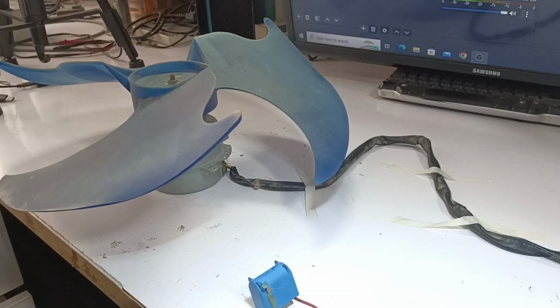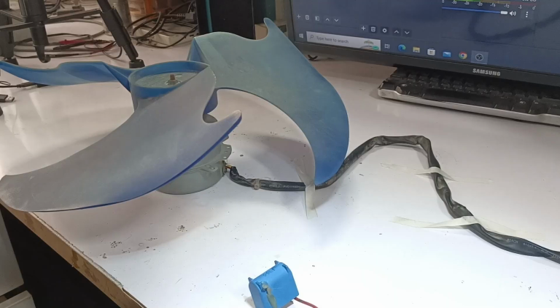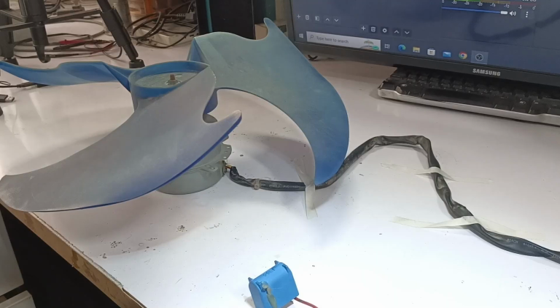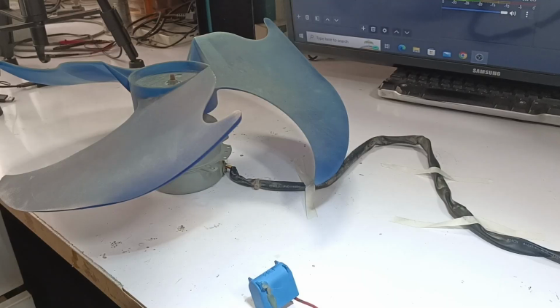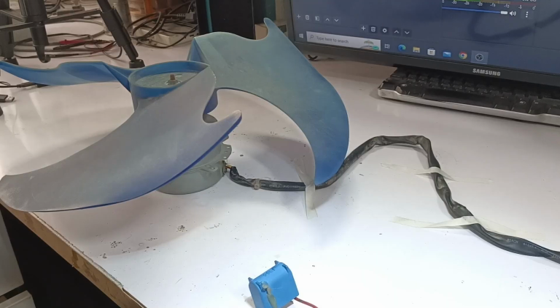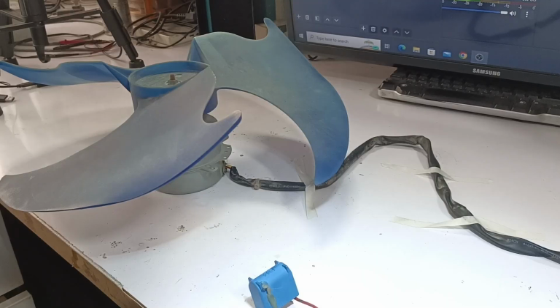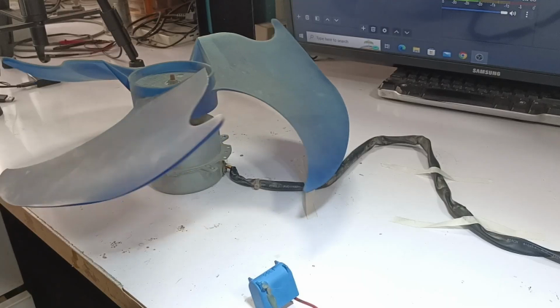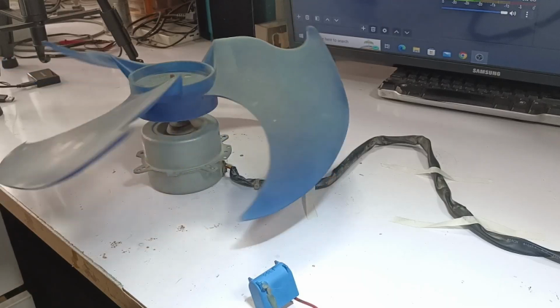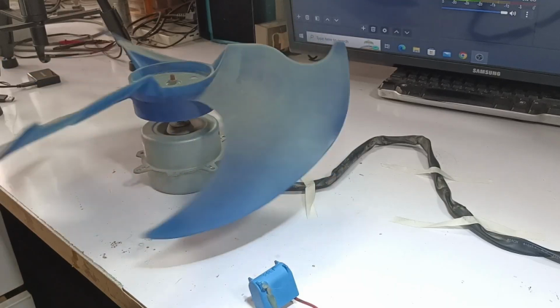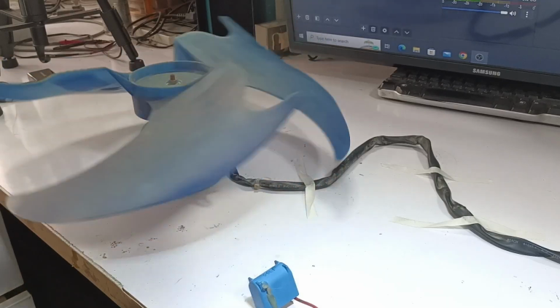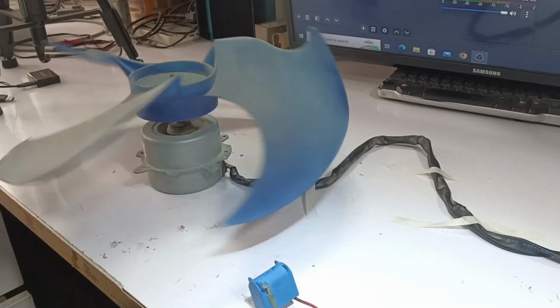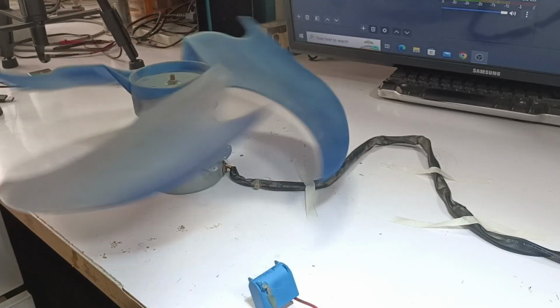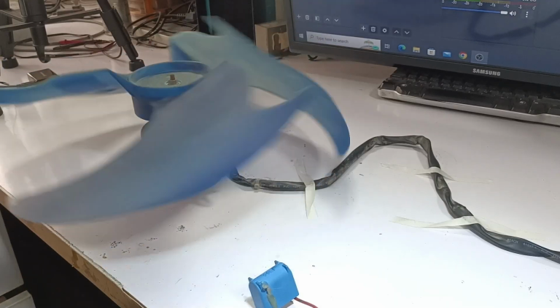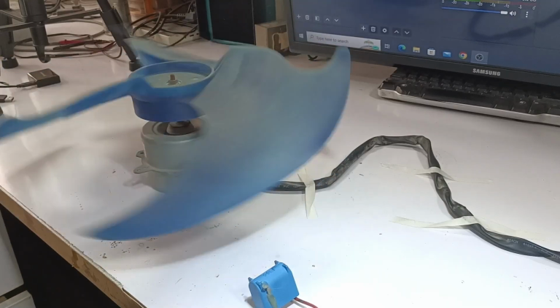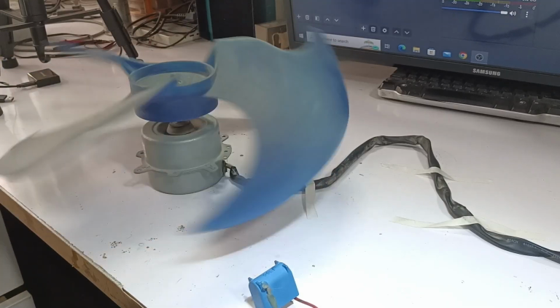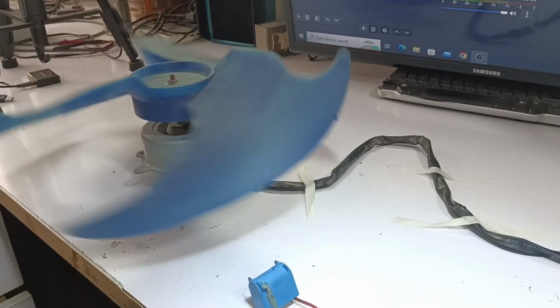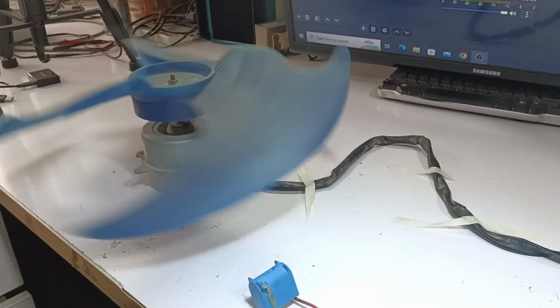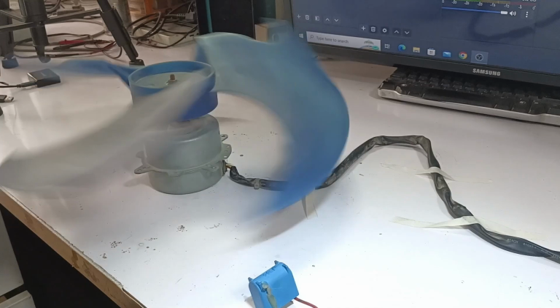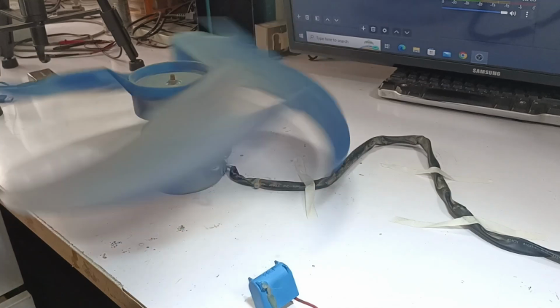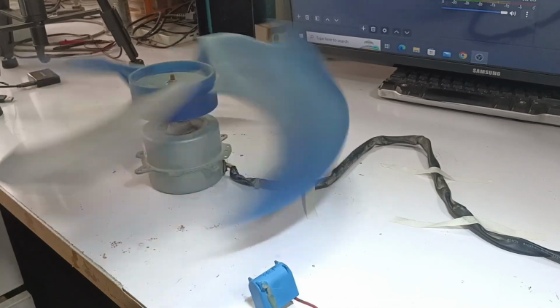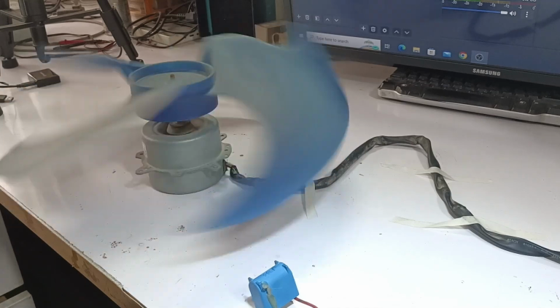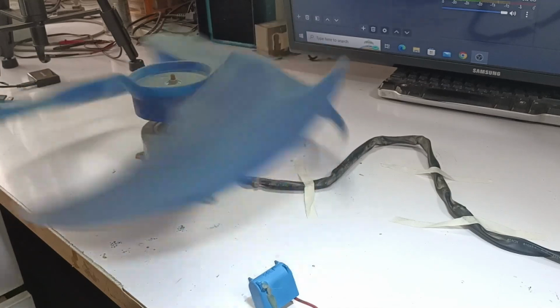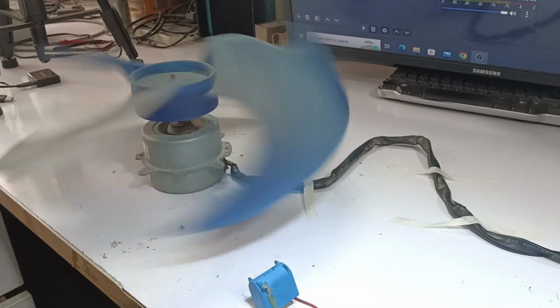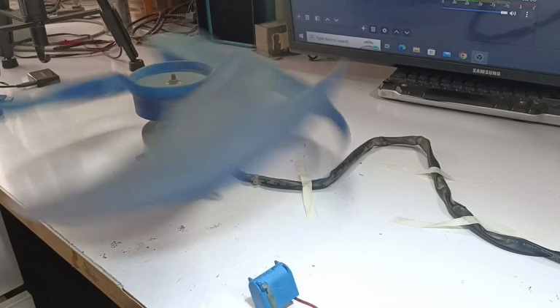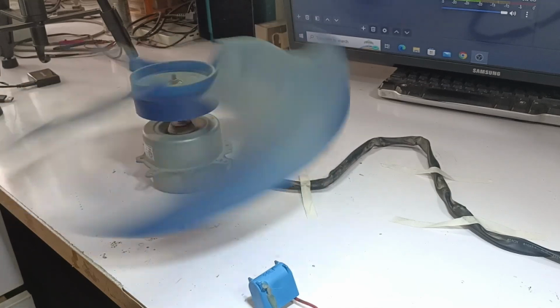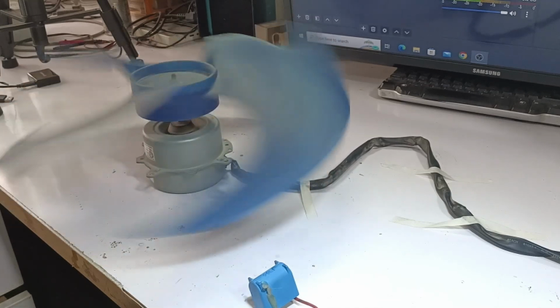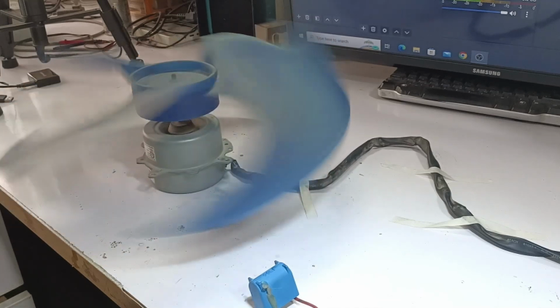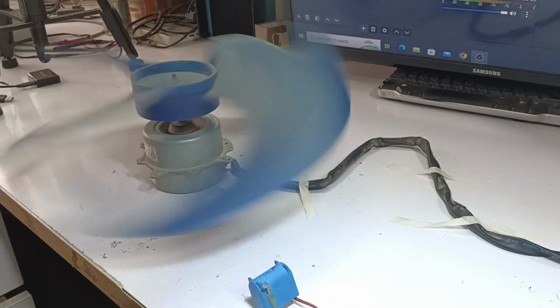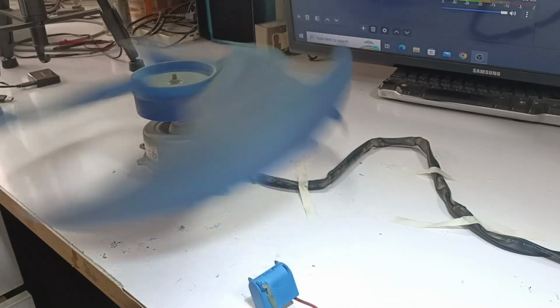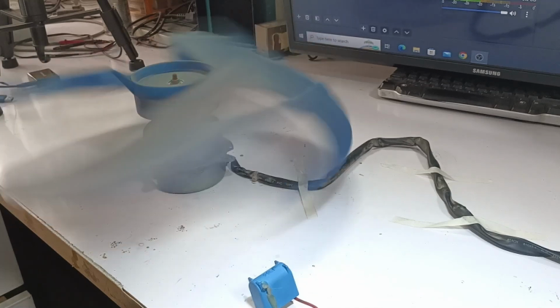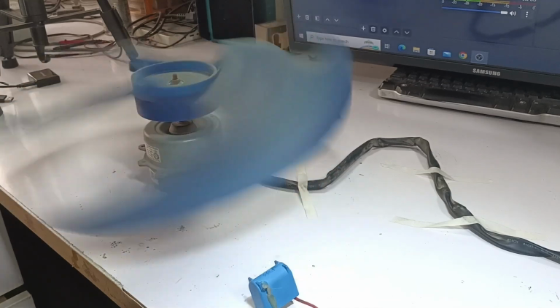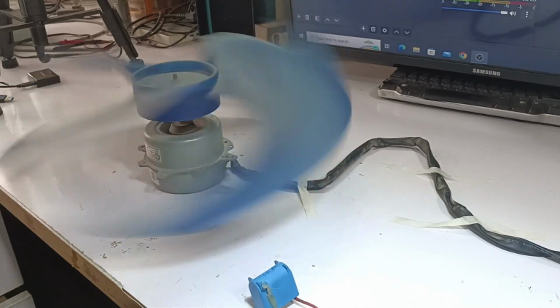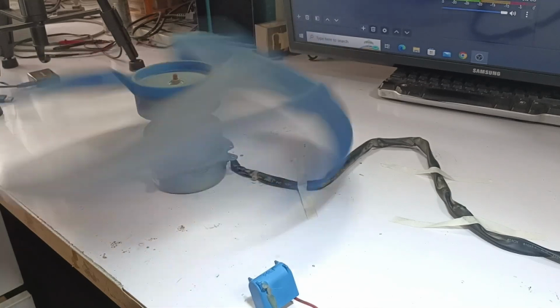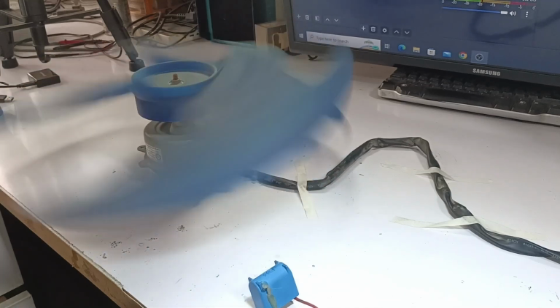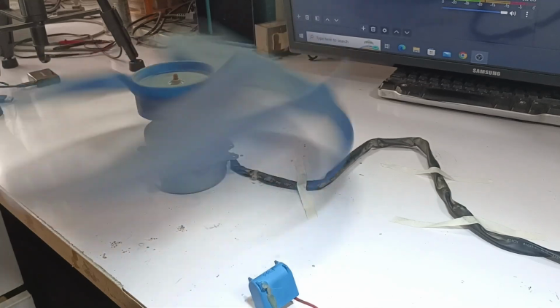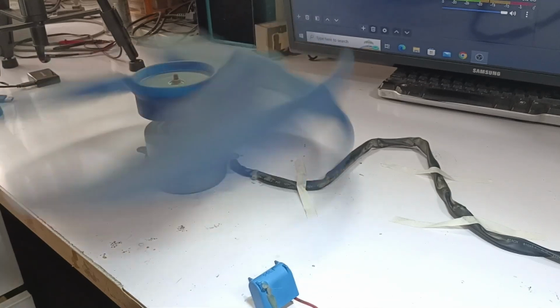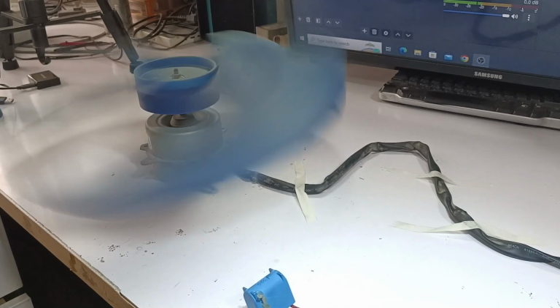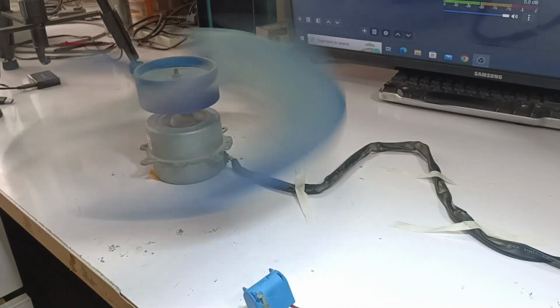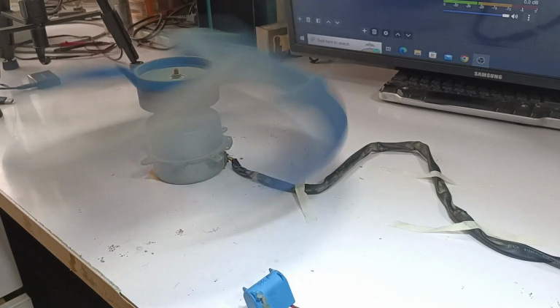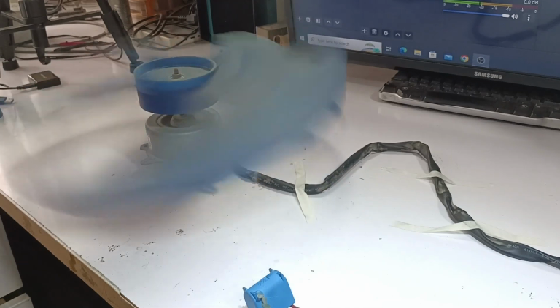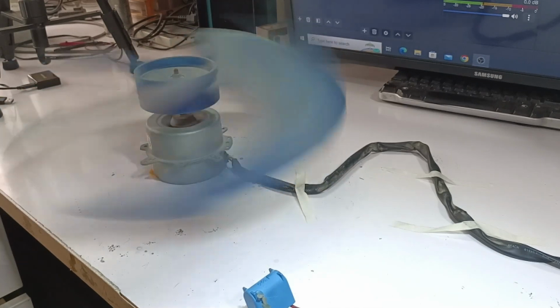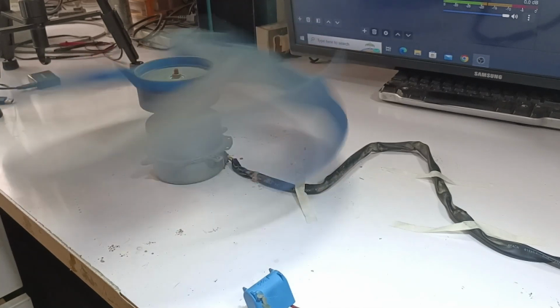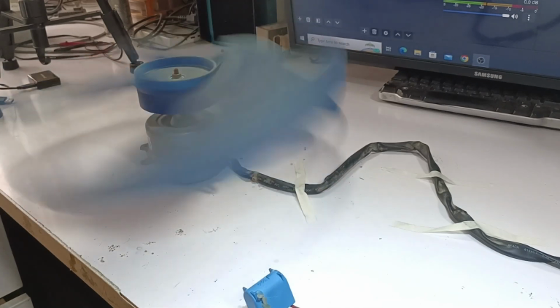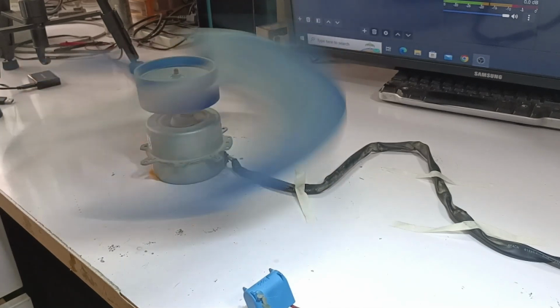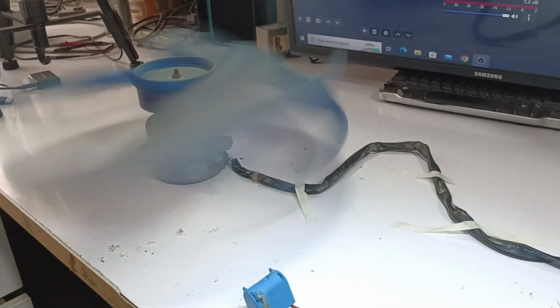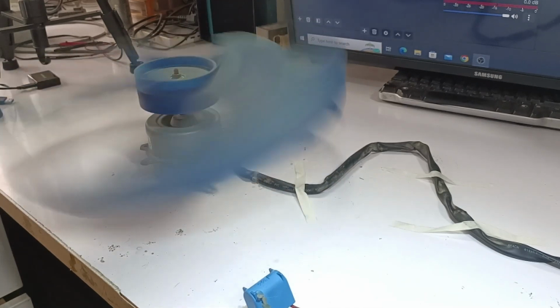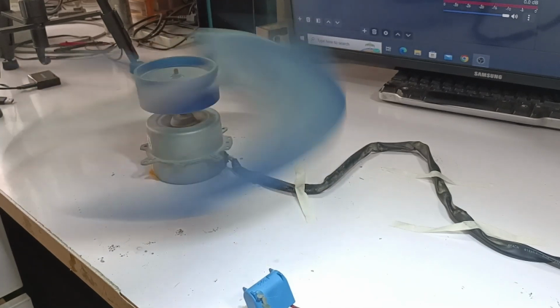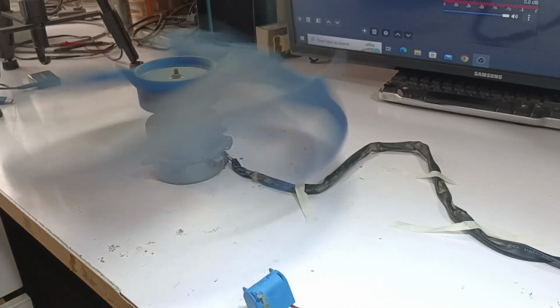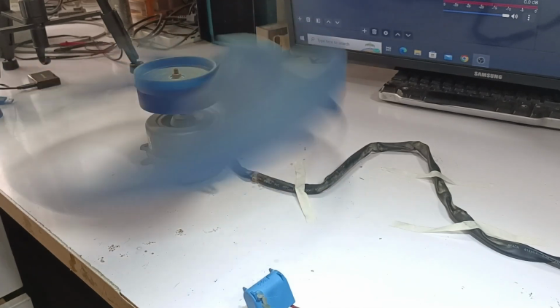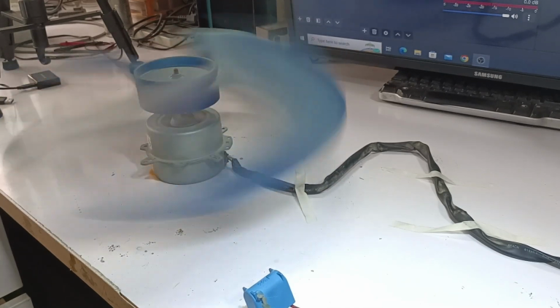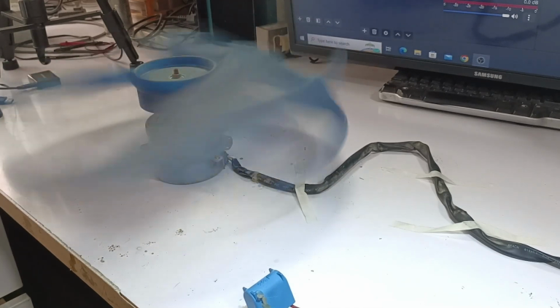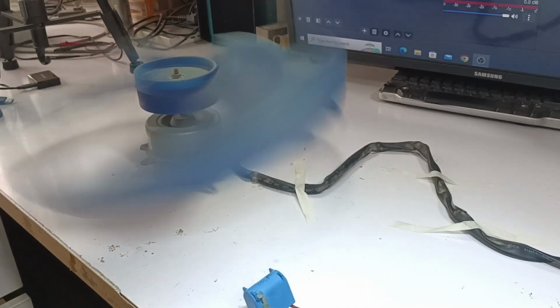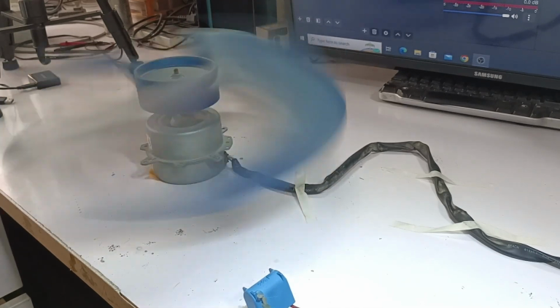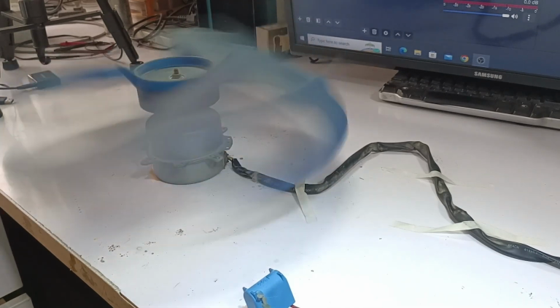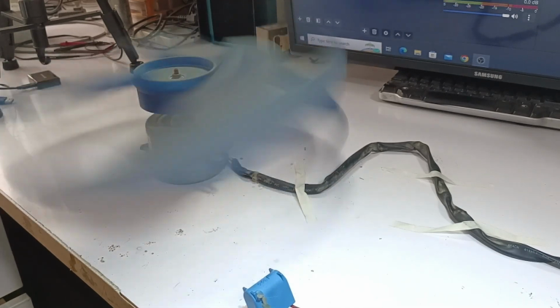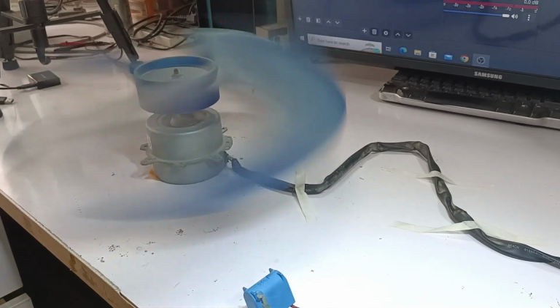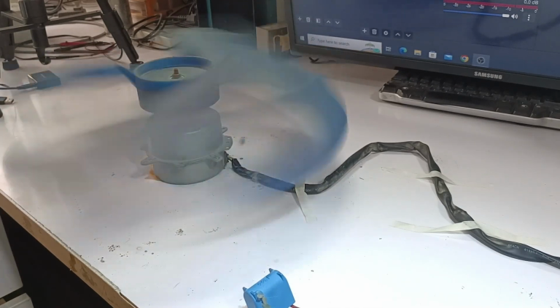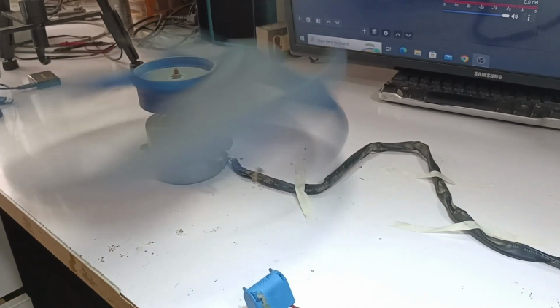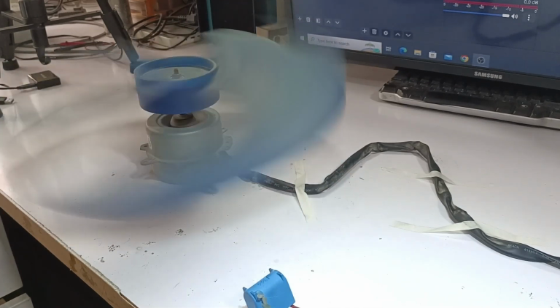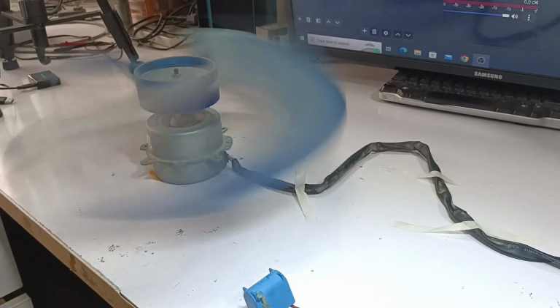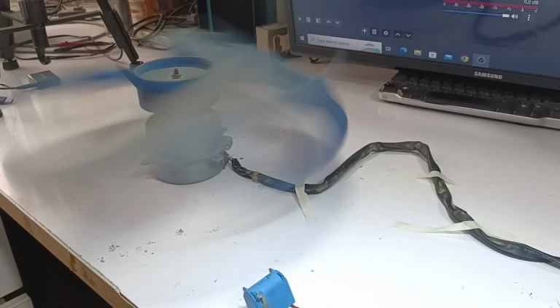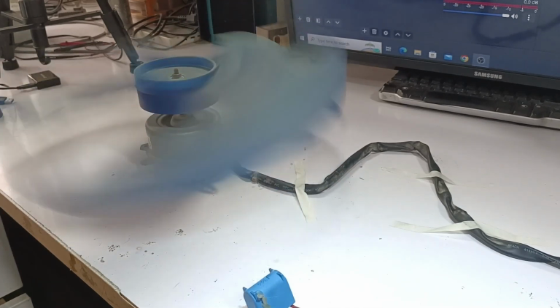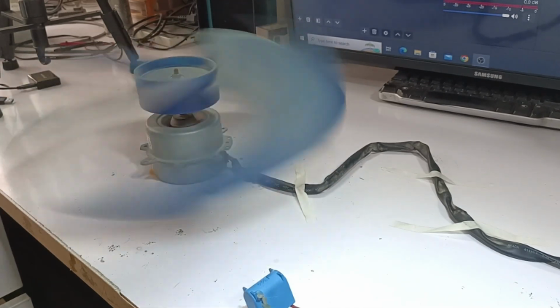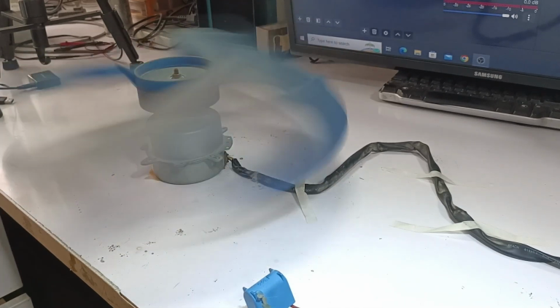Now I'll turn on the blower motor. This fan blower motor is working quite well. The complaint was that it was running at a slow speed.